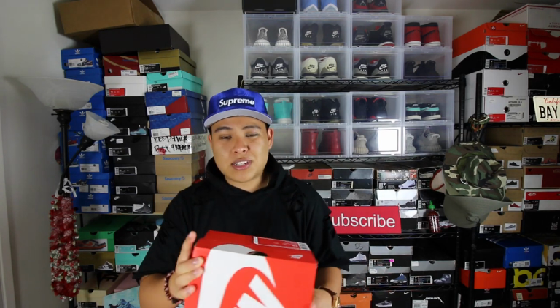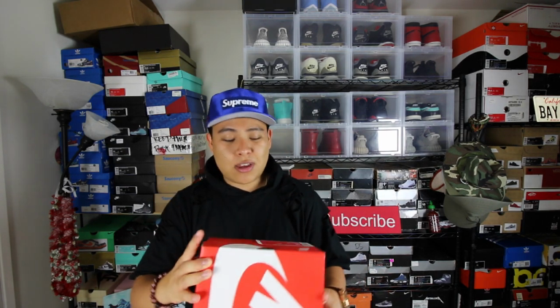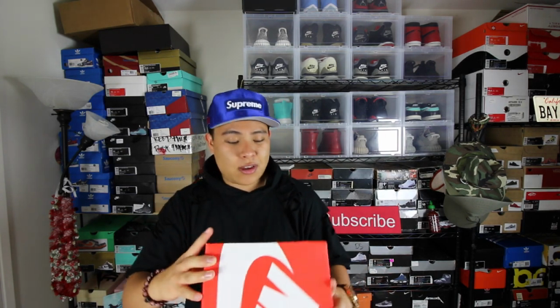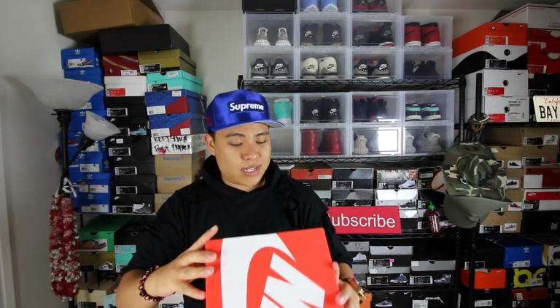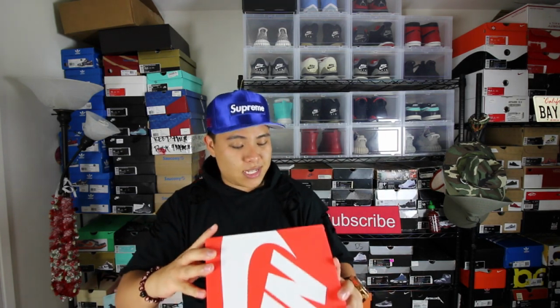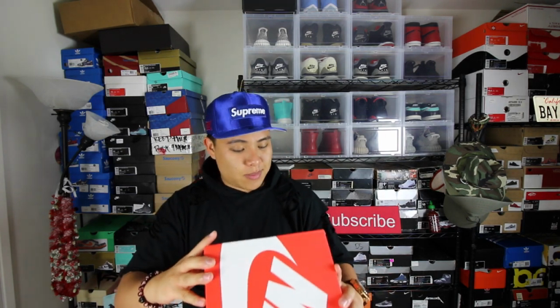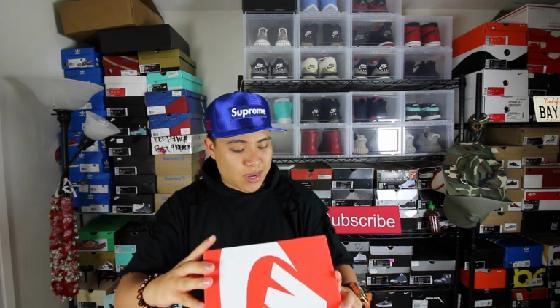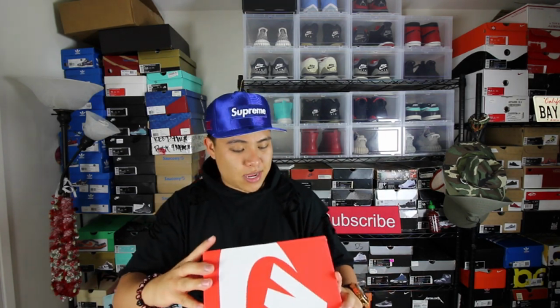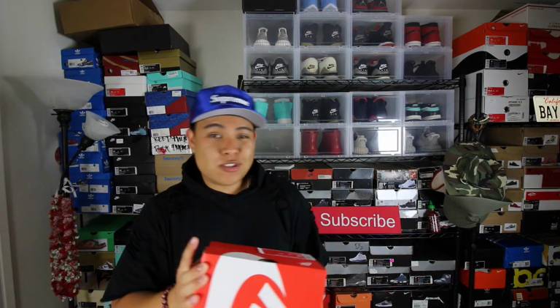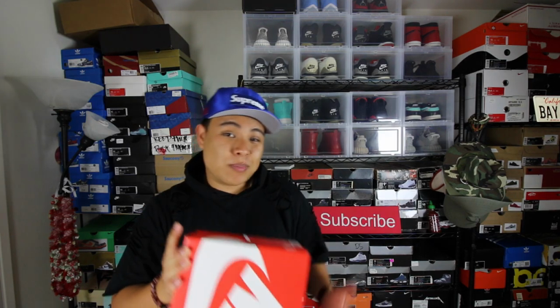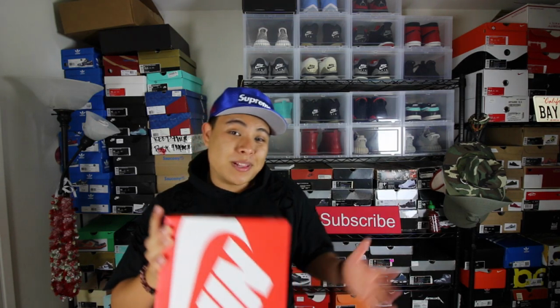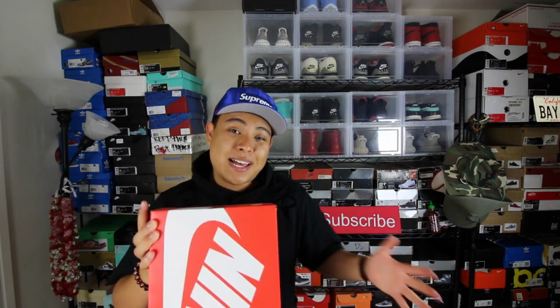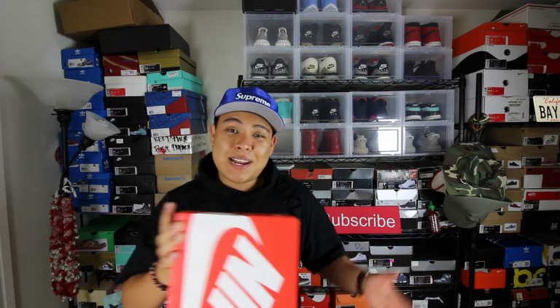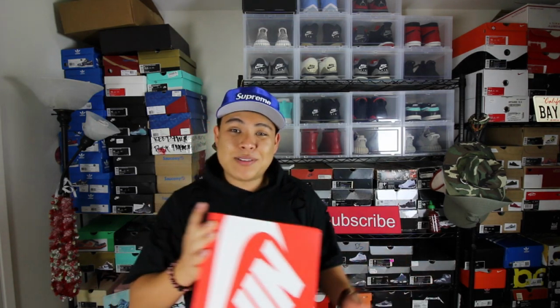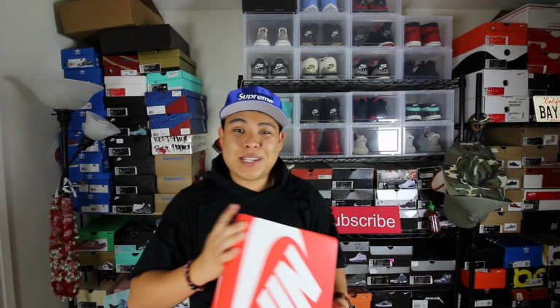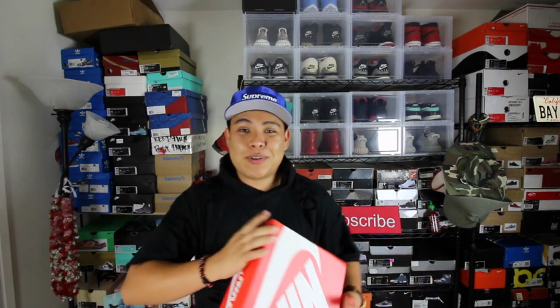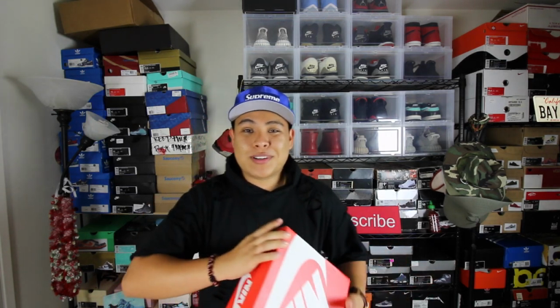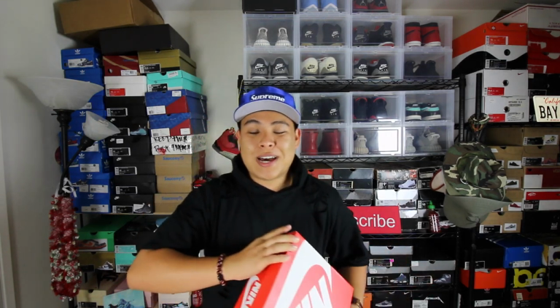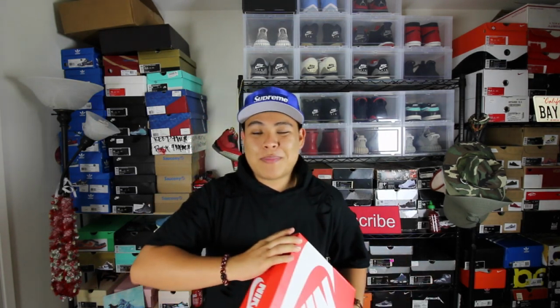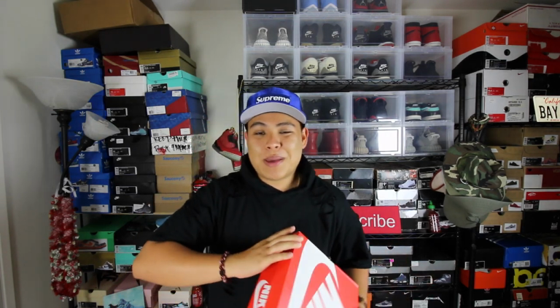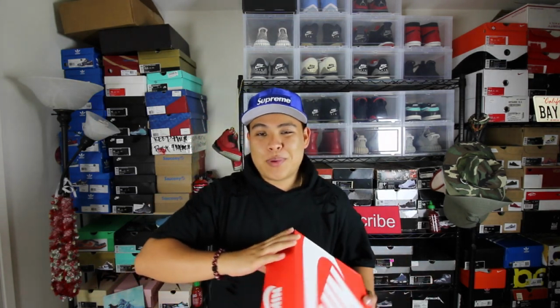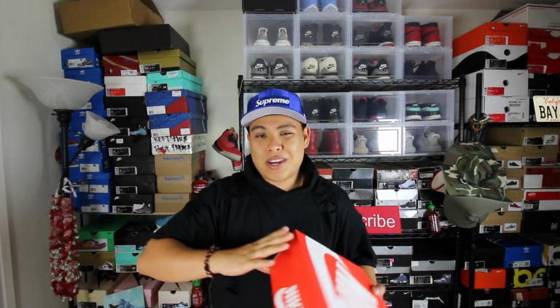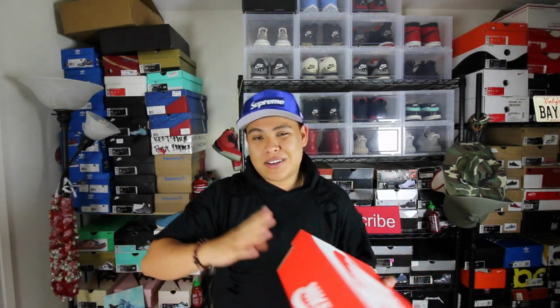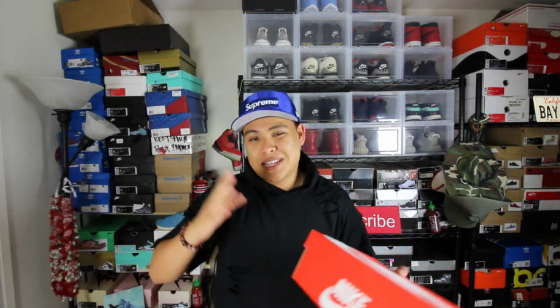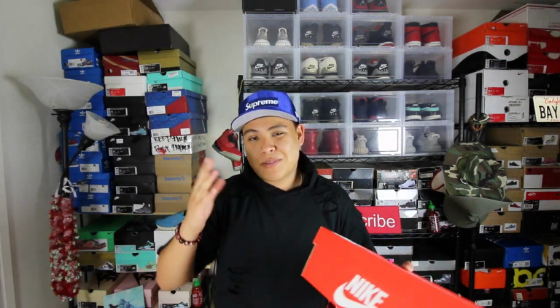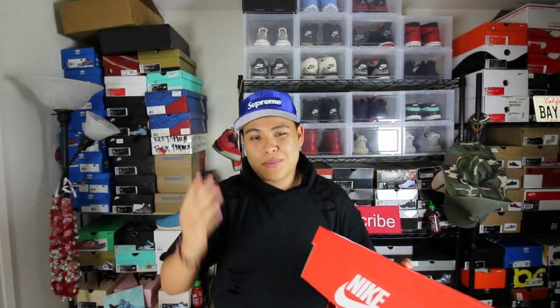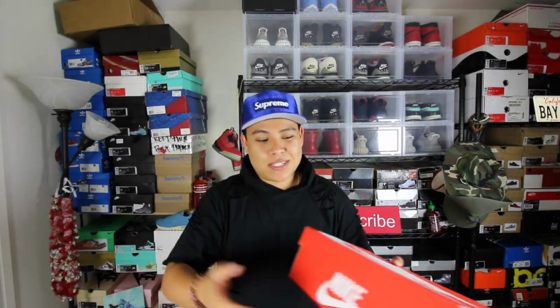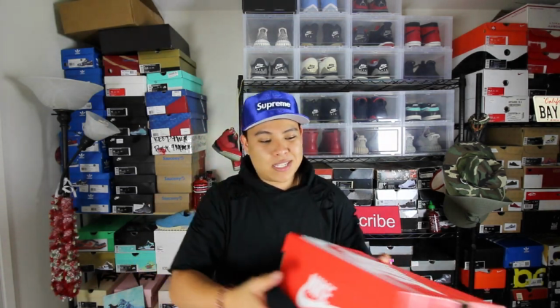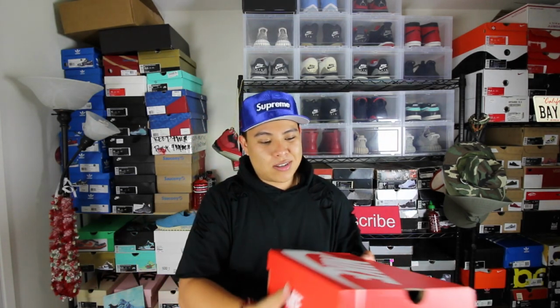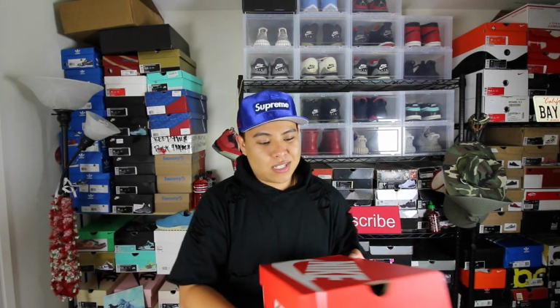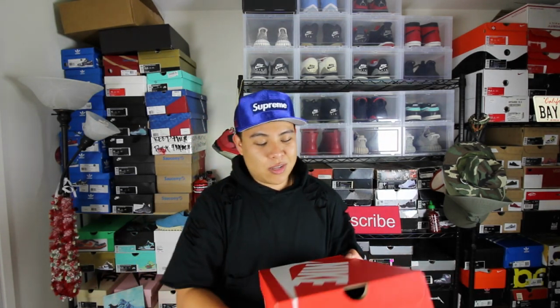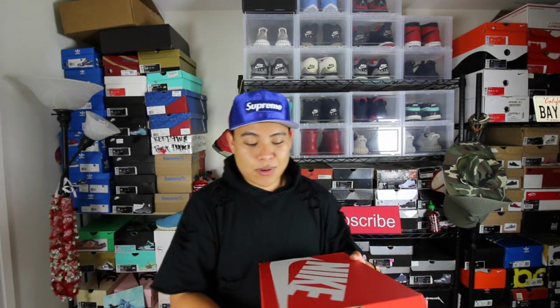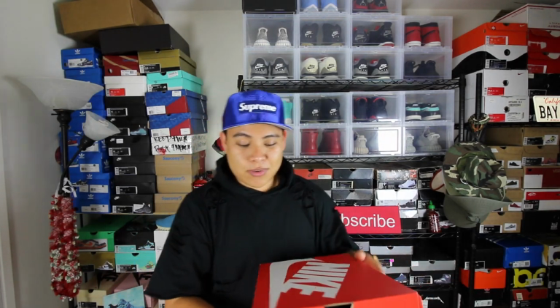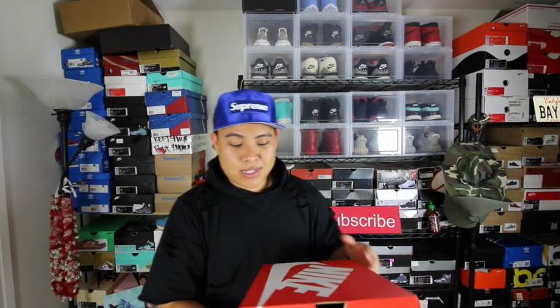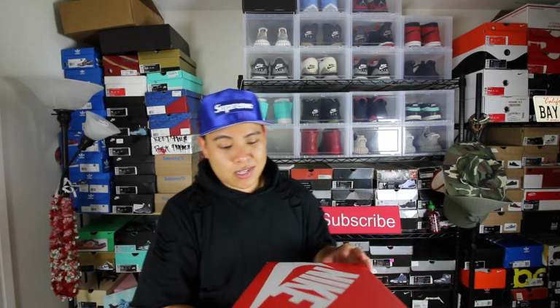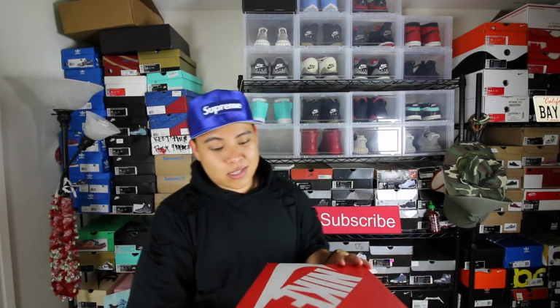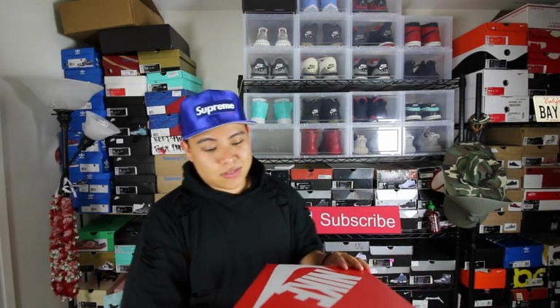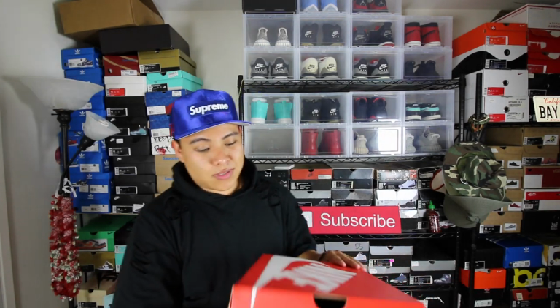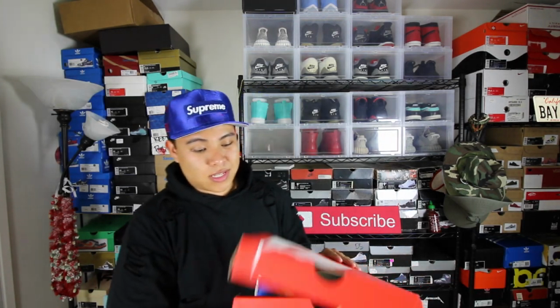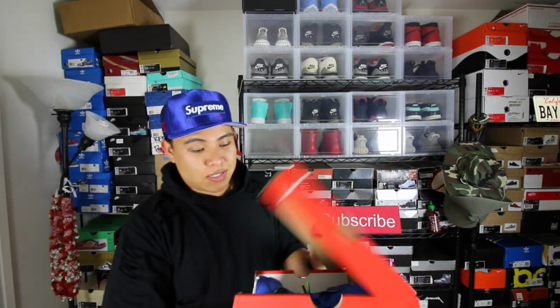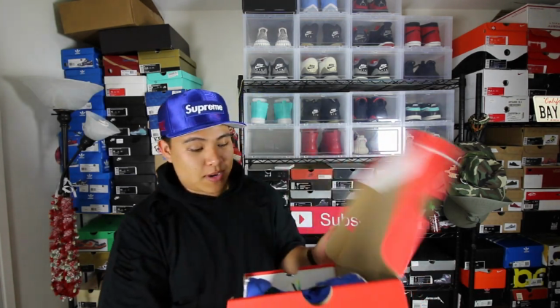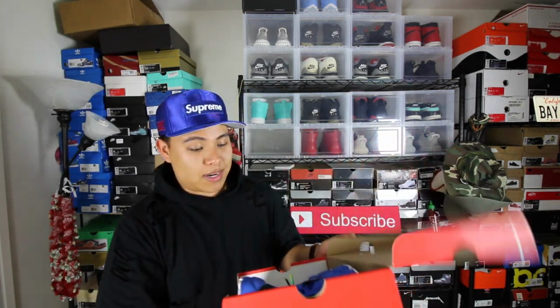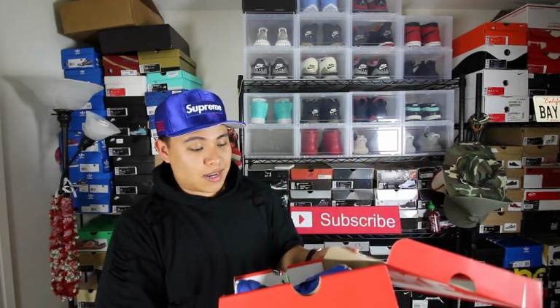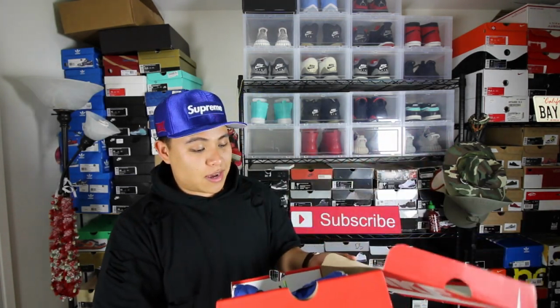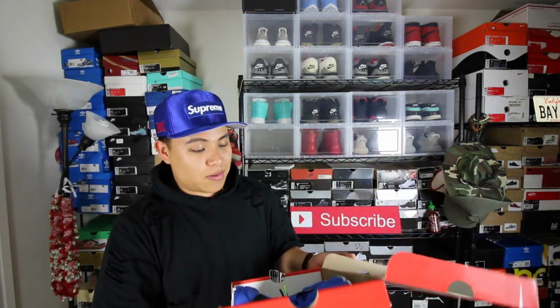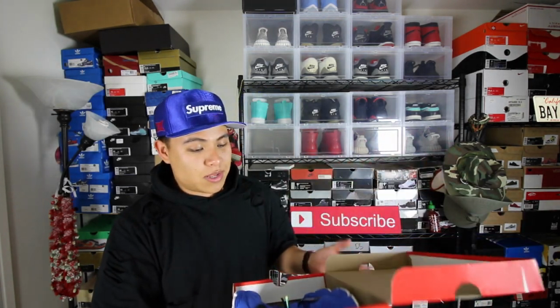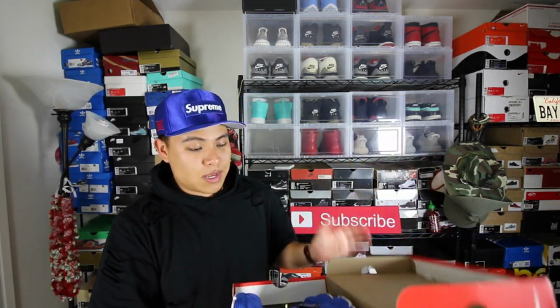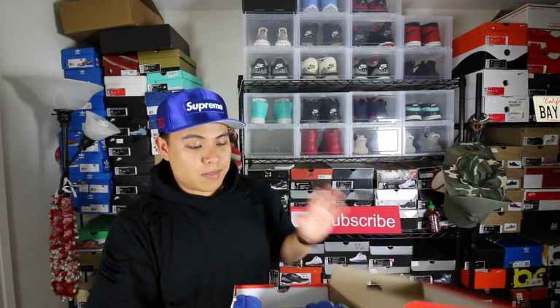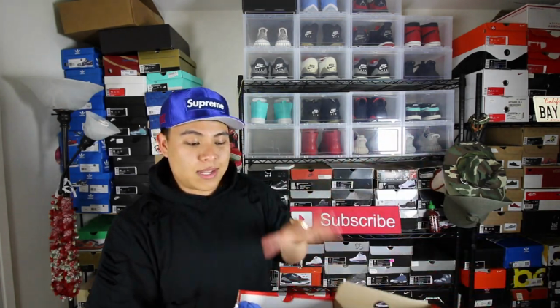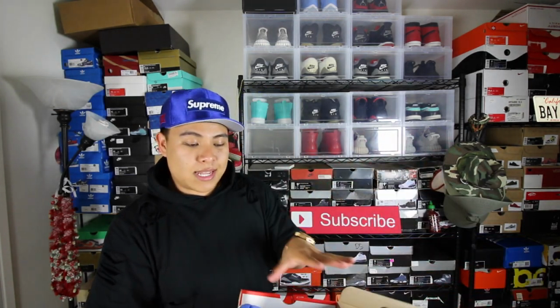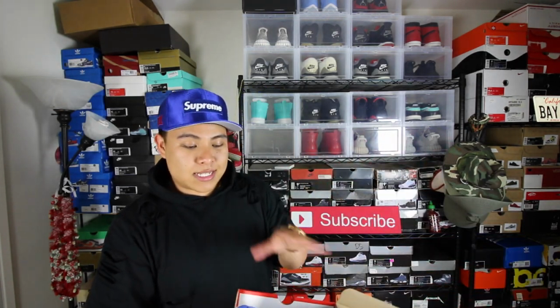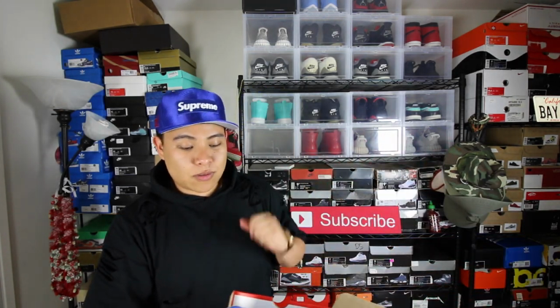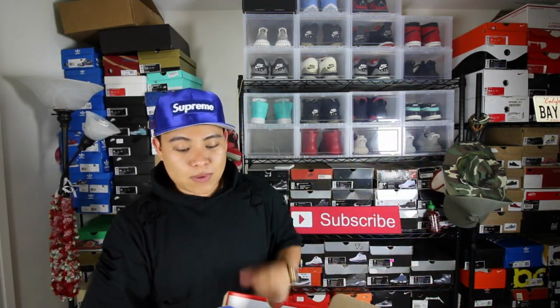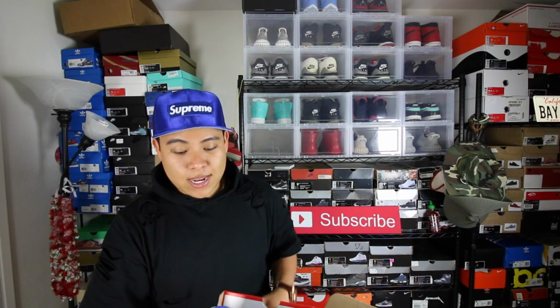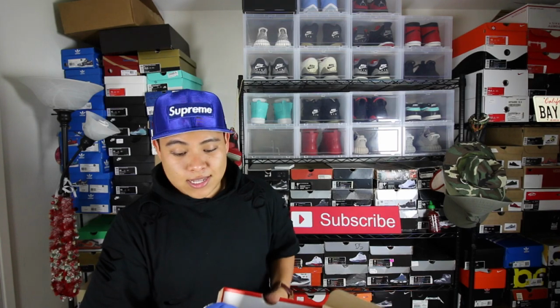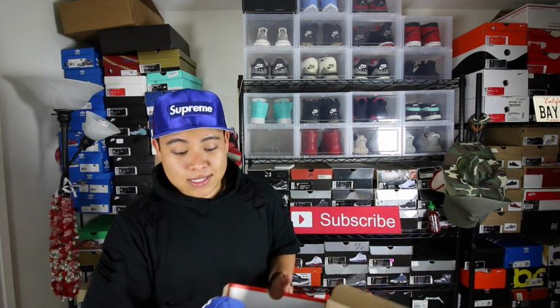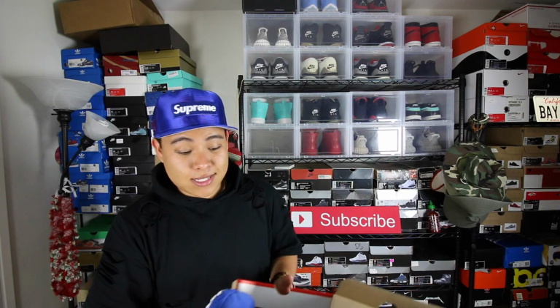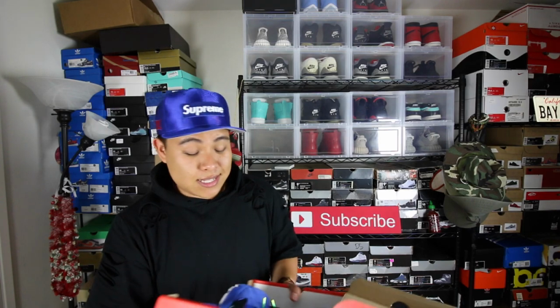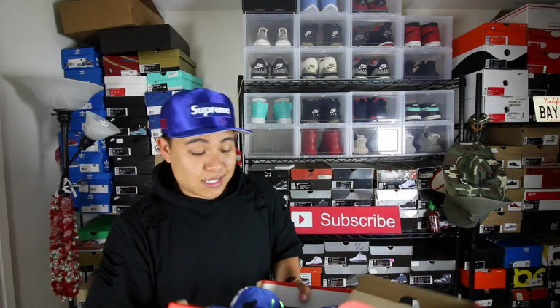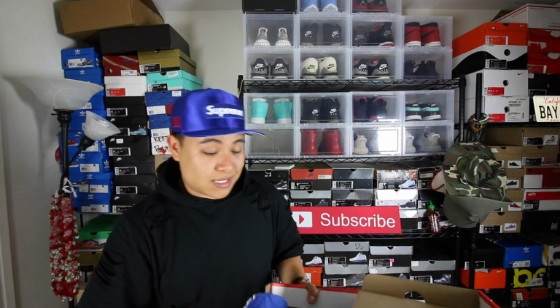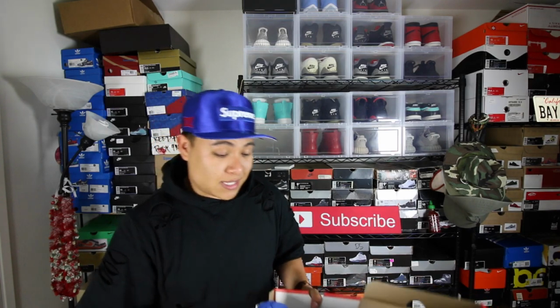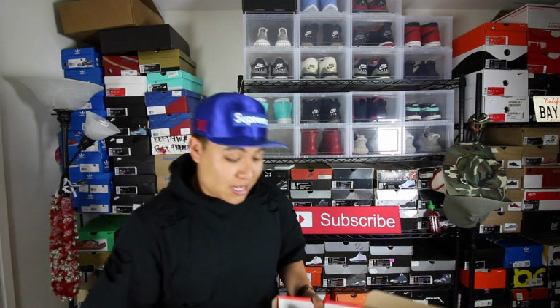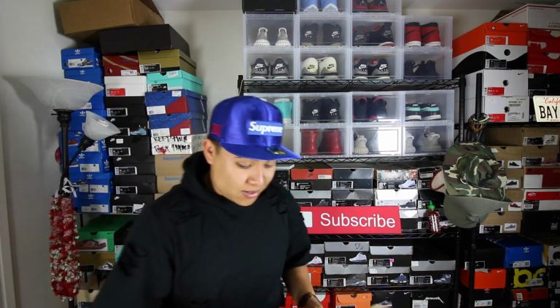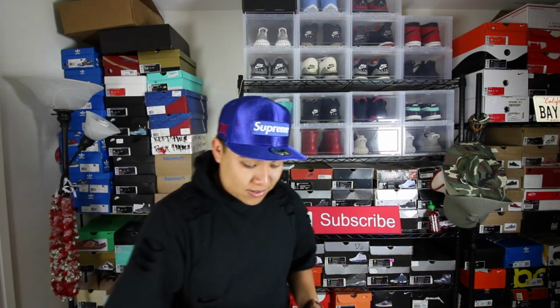Box price is going to run you $120, and these are on the resale market for about $300 on eBay. So I'm glad I was able to cop my pair because the resale is a little ridiculous right now. But let's get right into these sneakers.